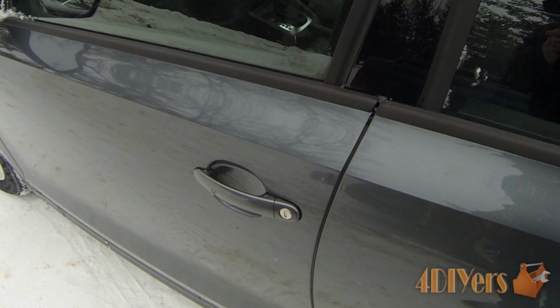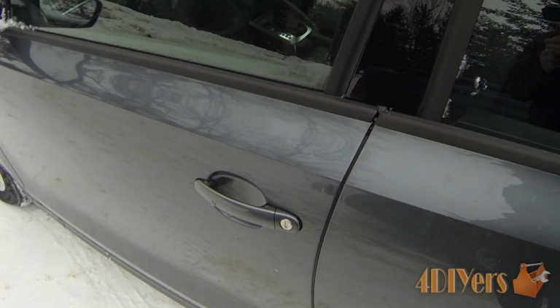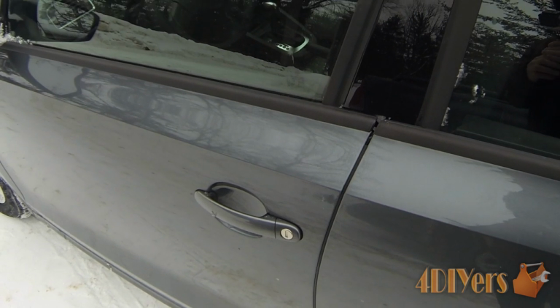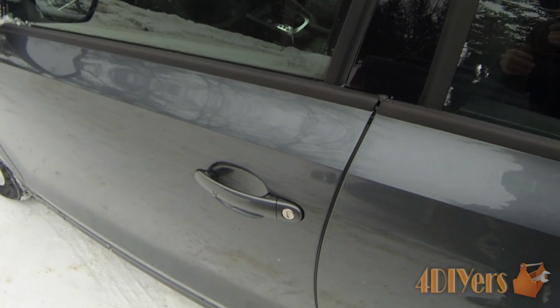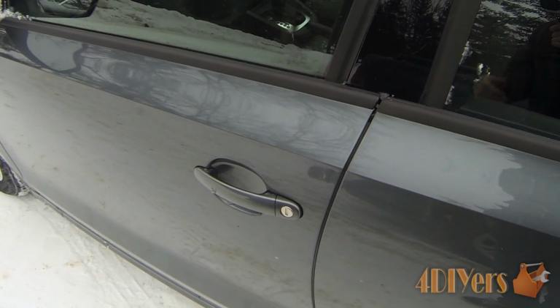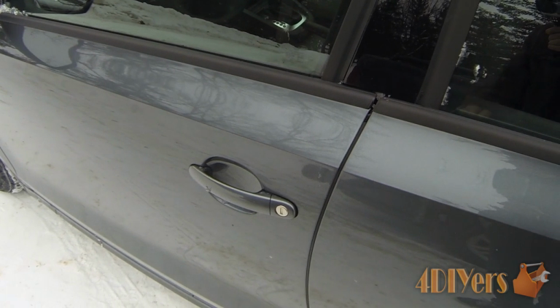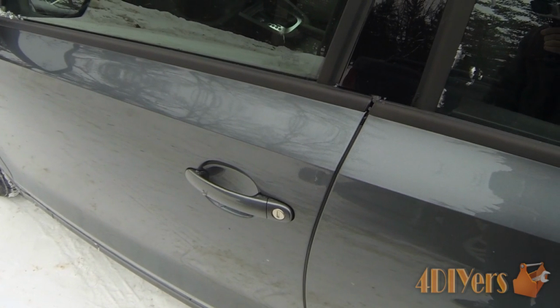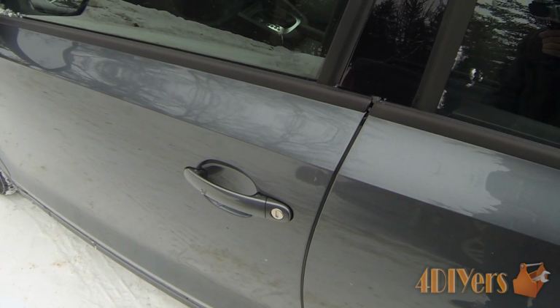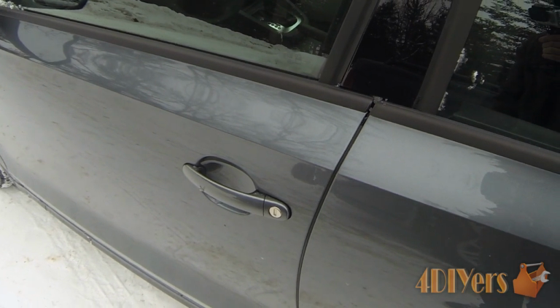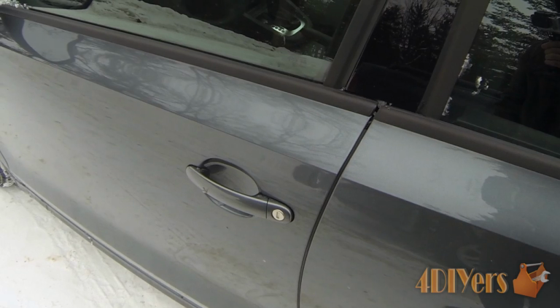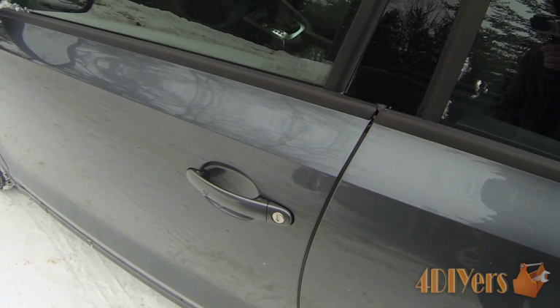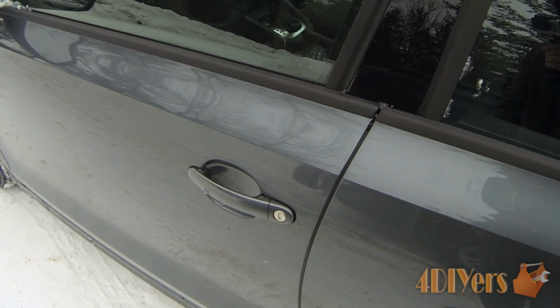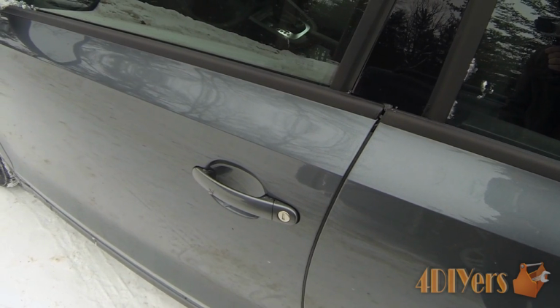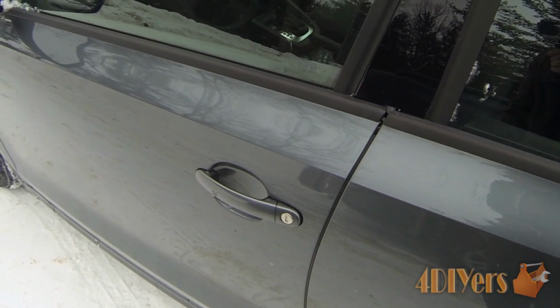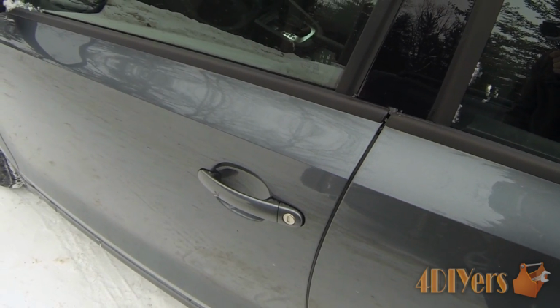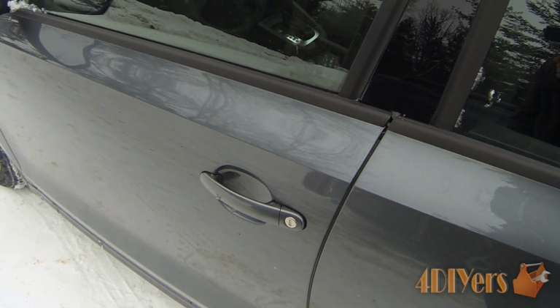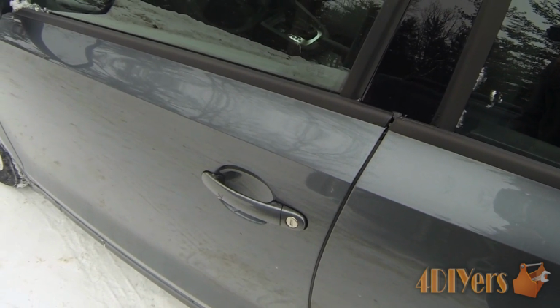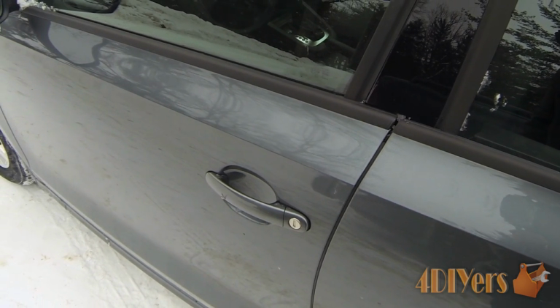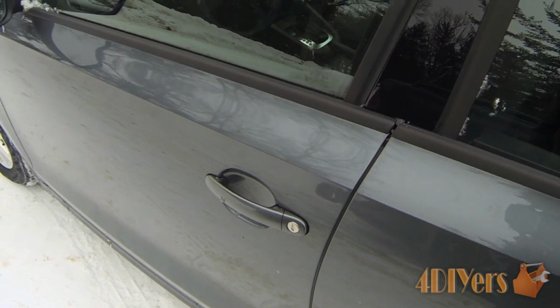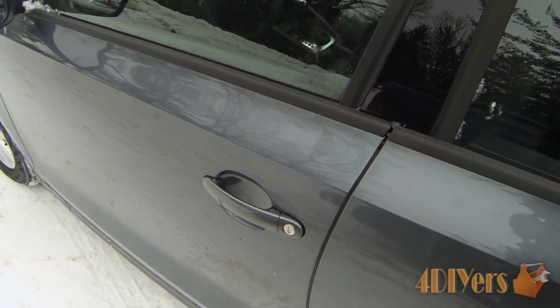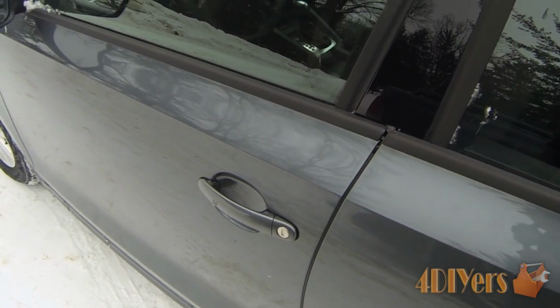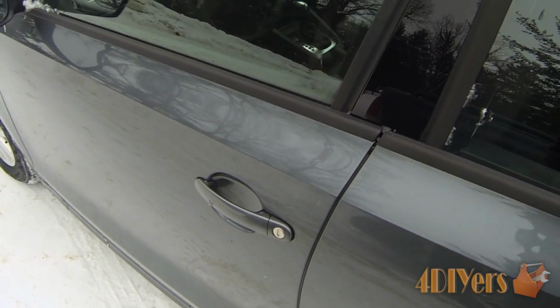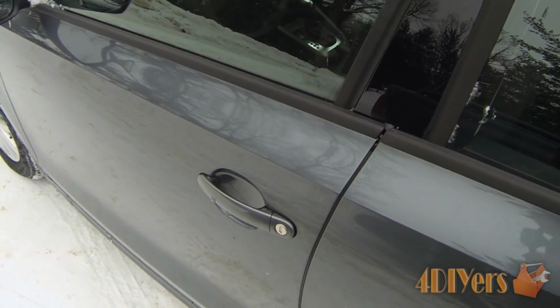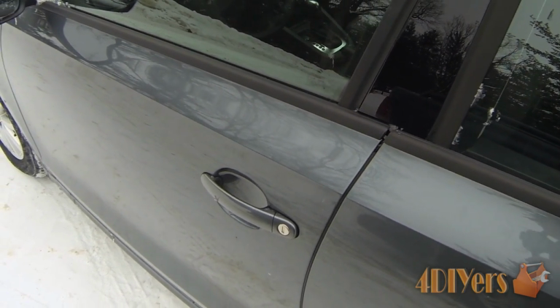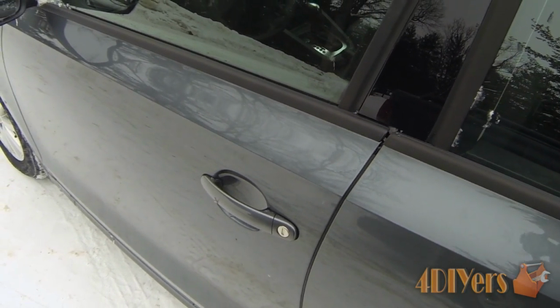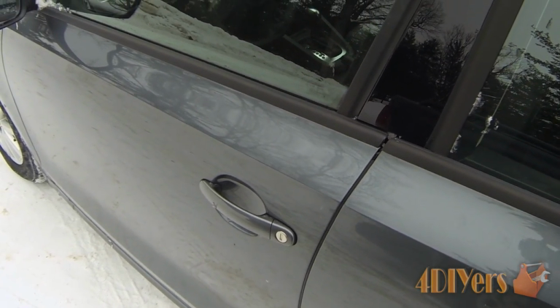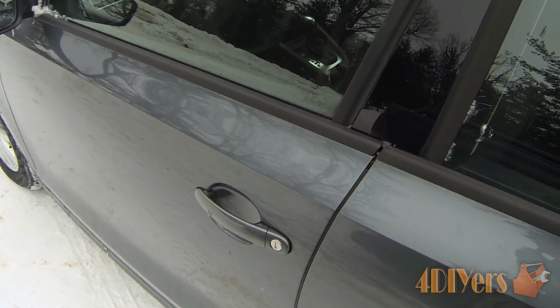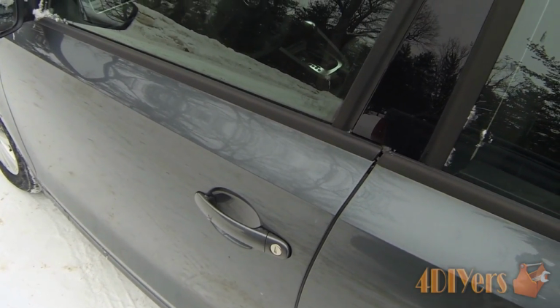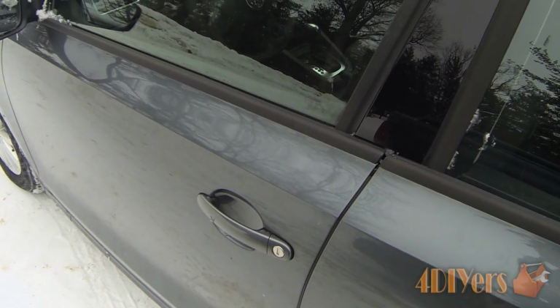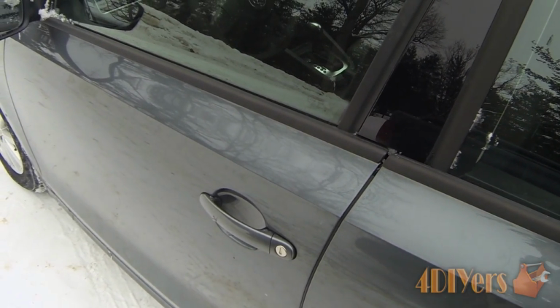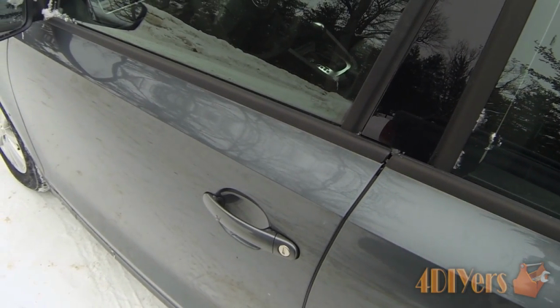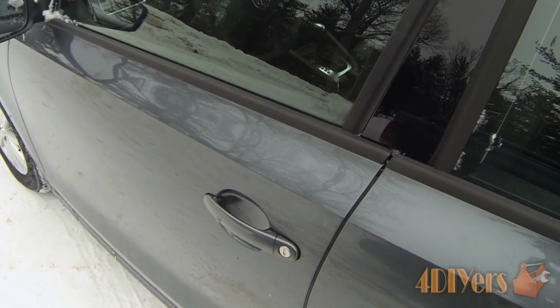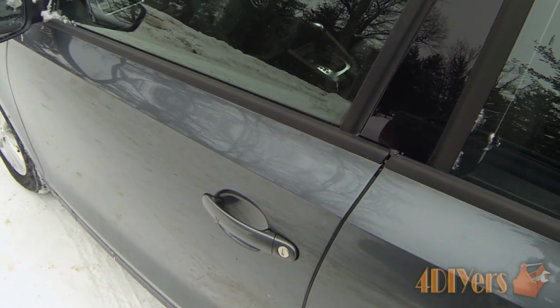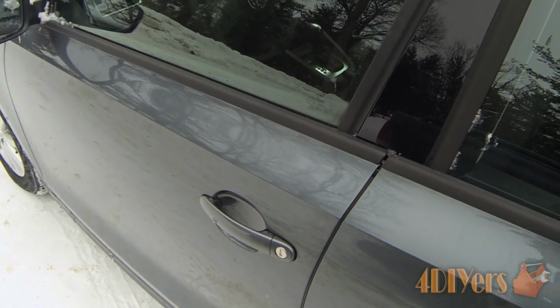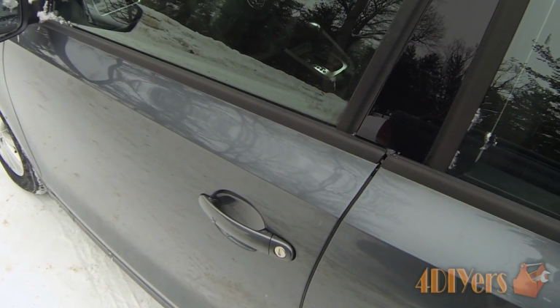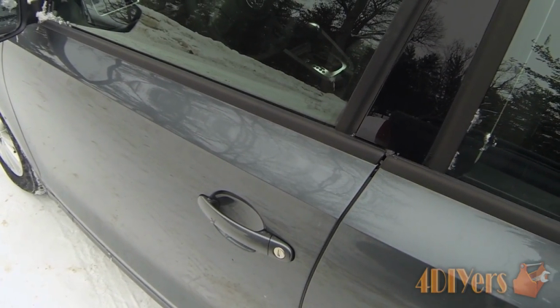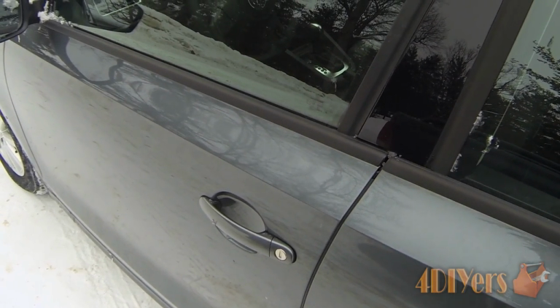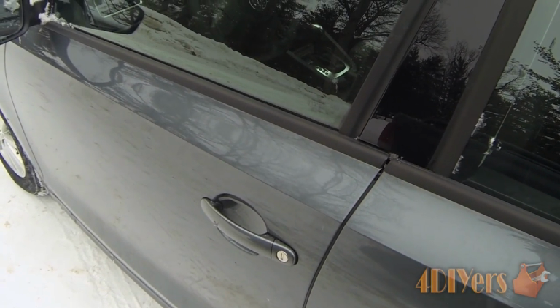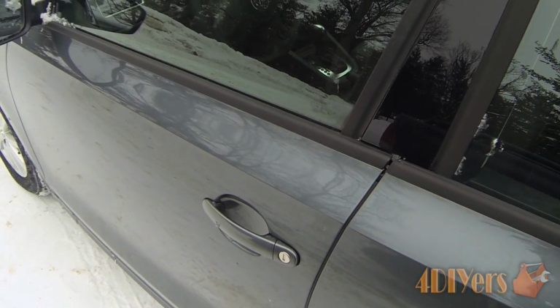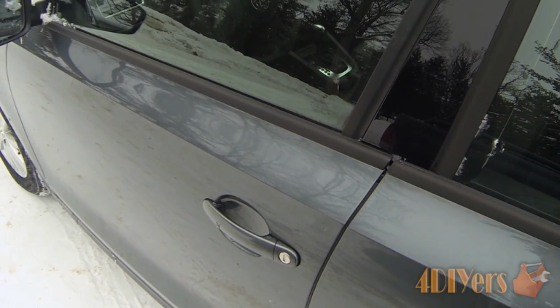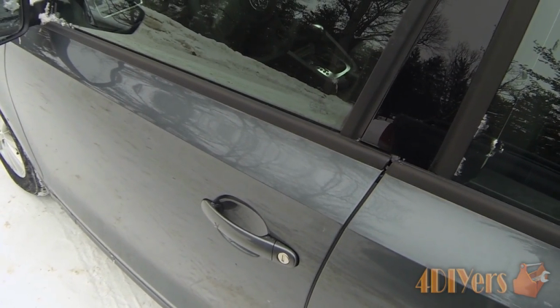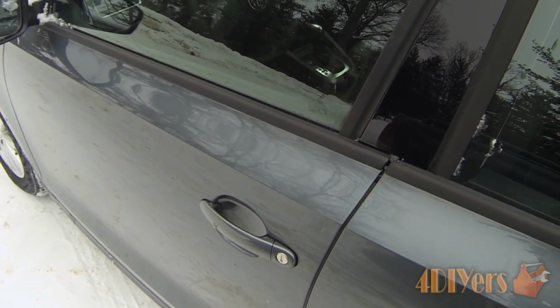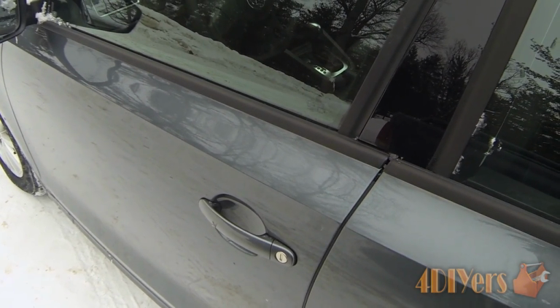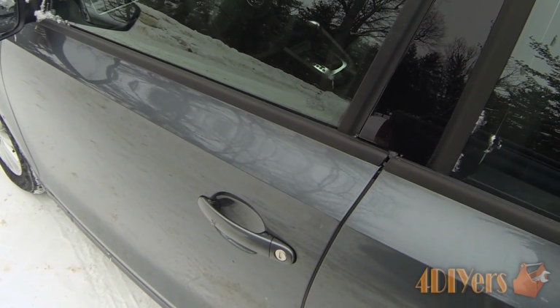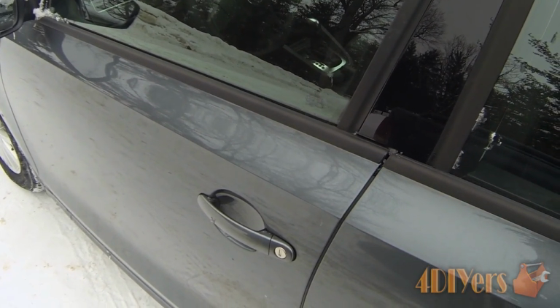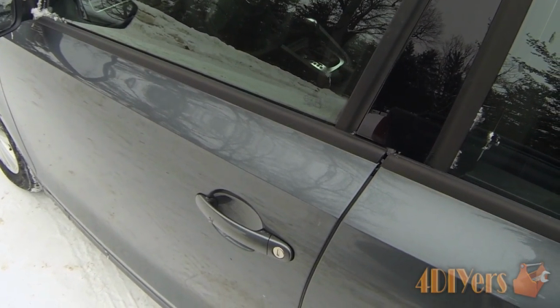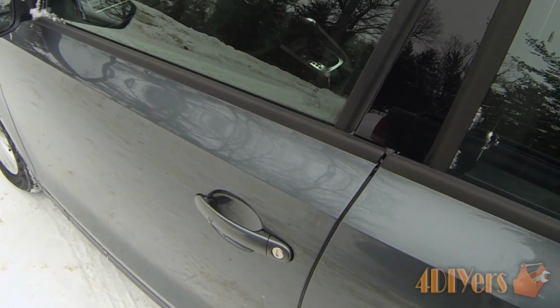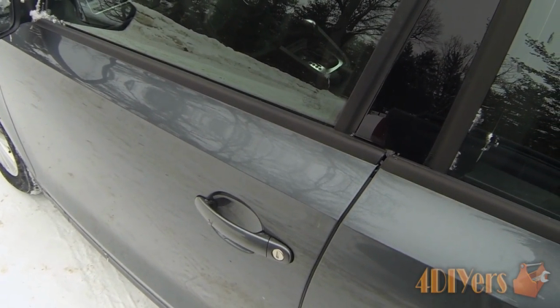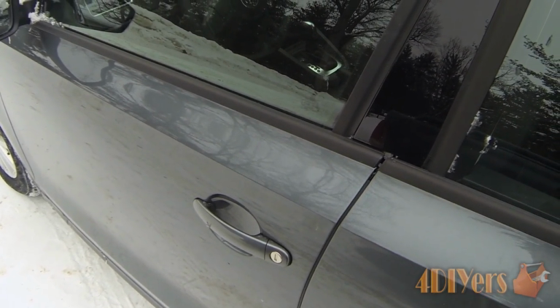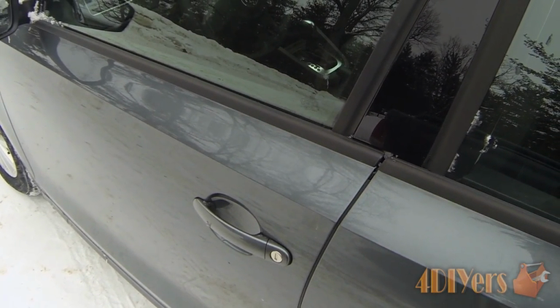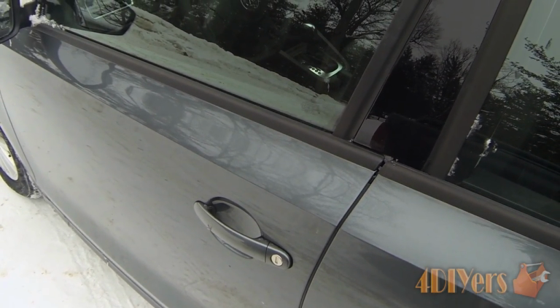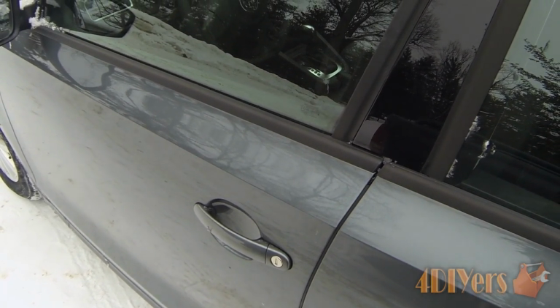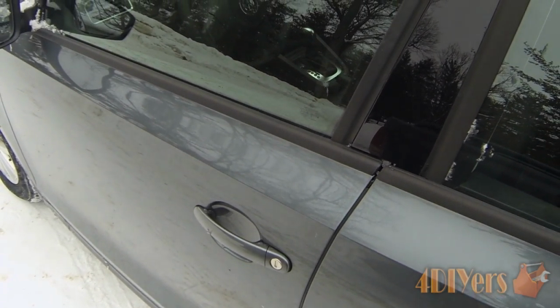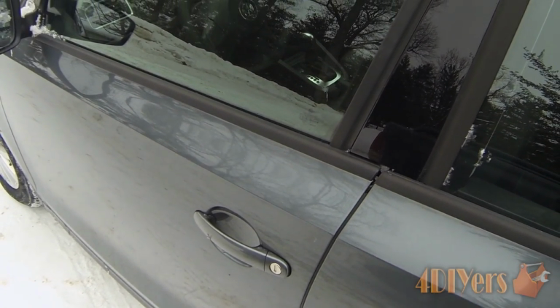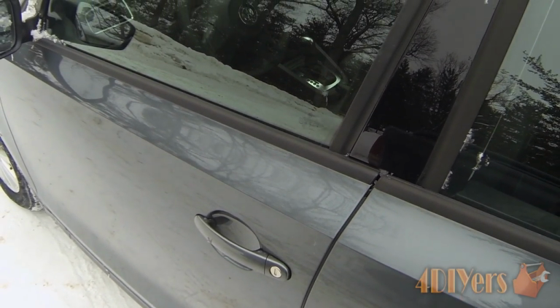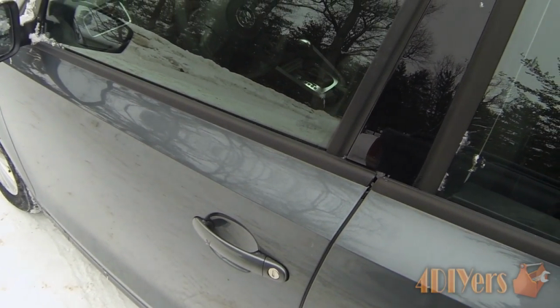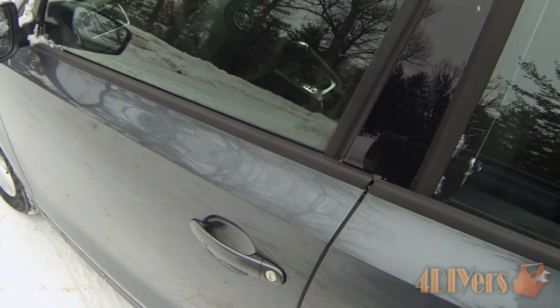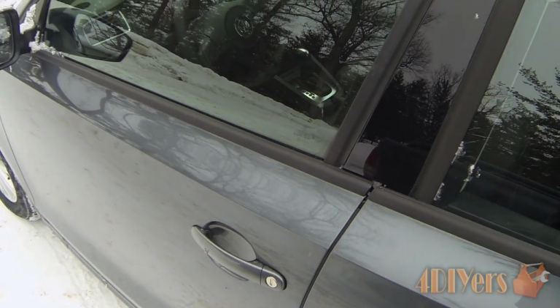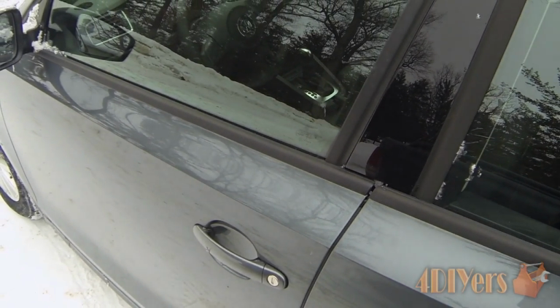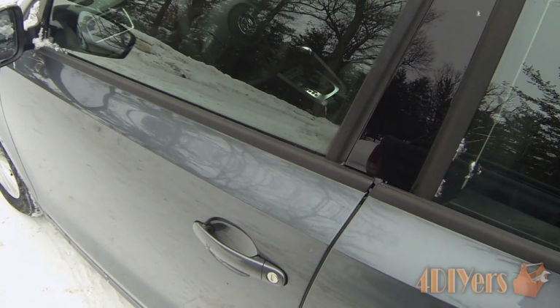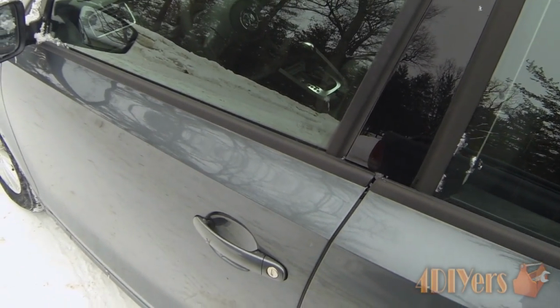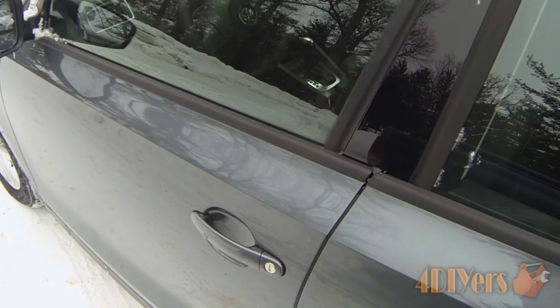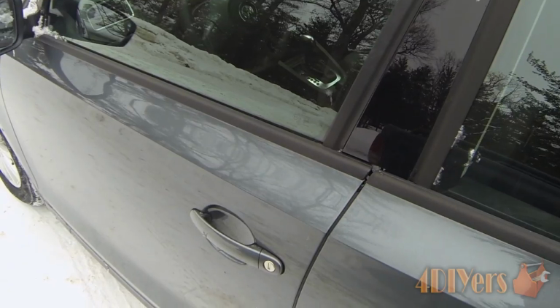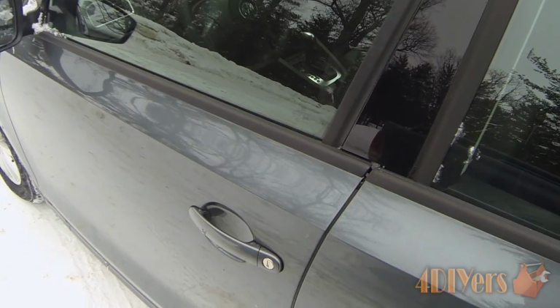Hello everyone, 4DIYers here, back with another tutorial video. In this particular video I'll be showing you how to prevent your doors from freezing in the winter time.